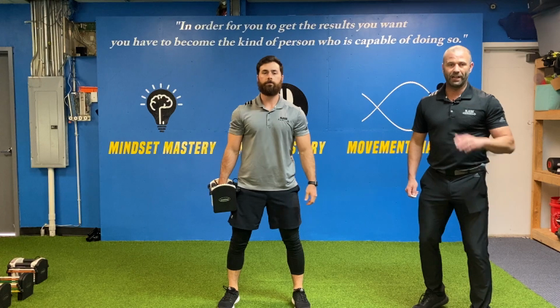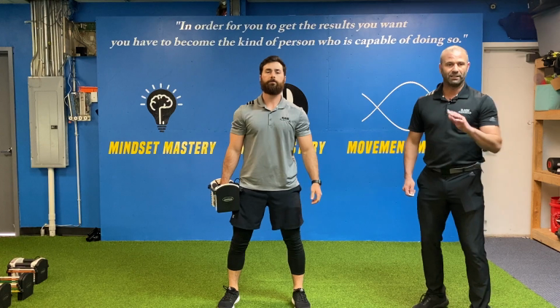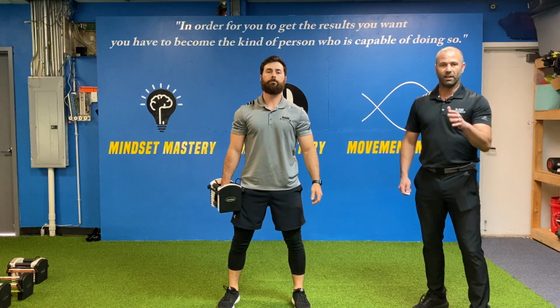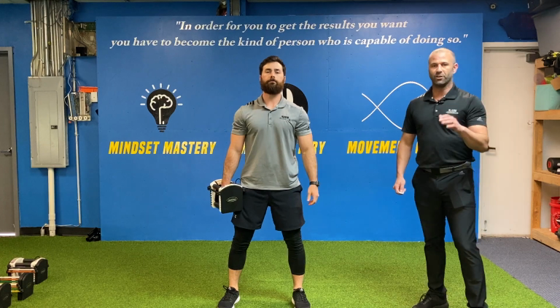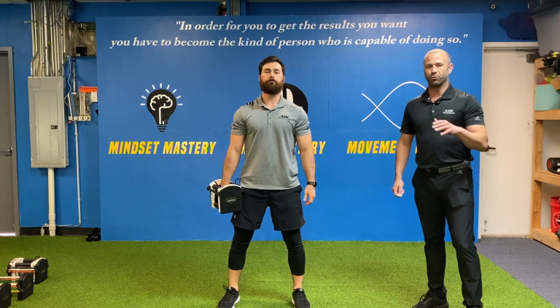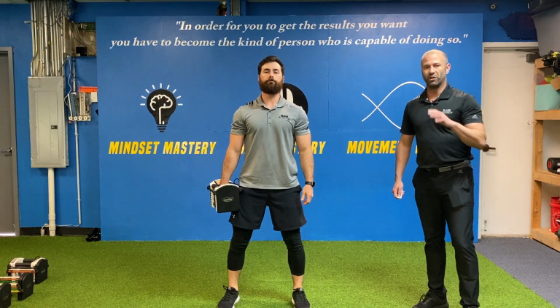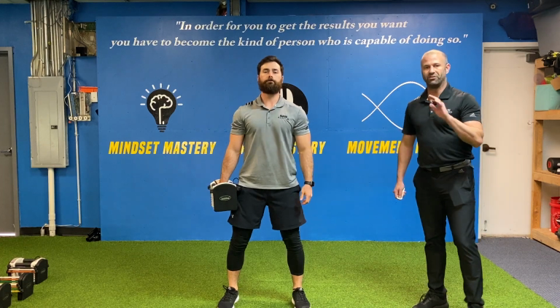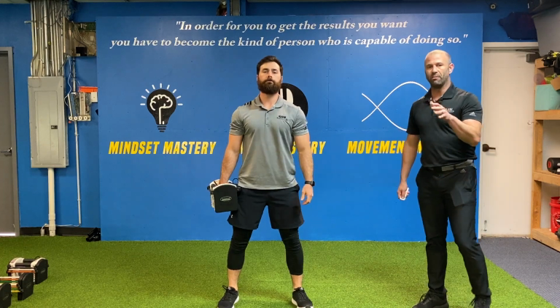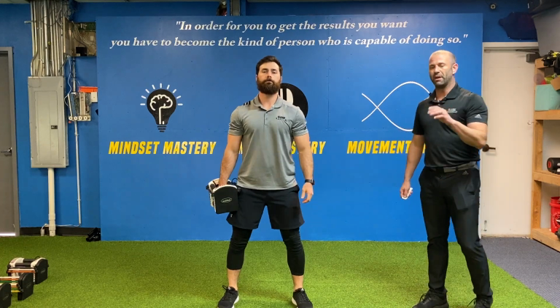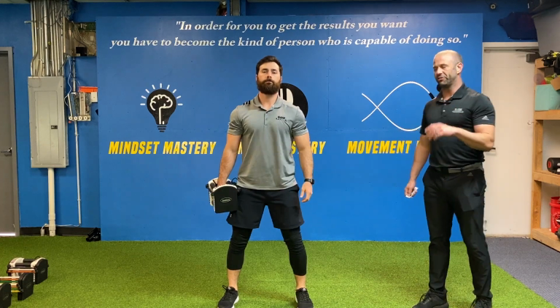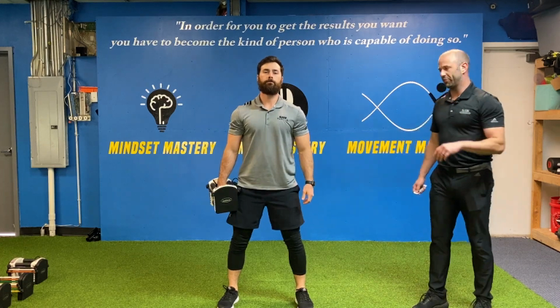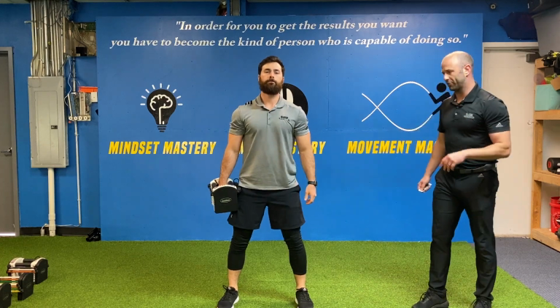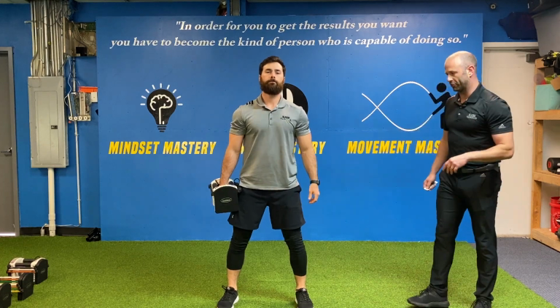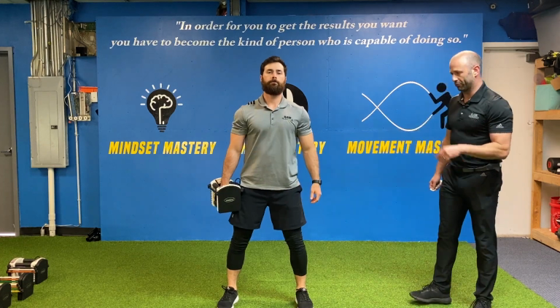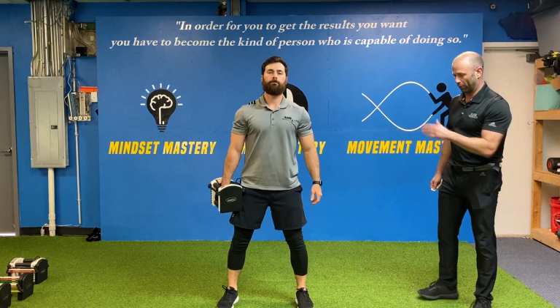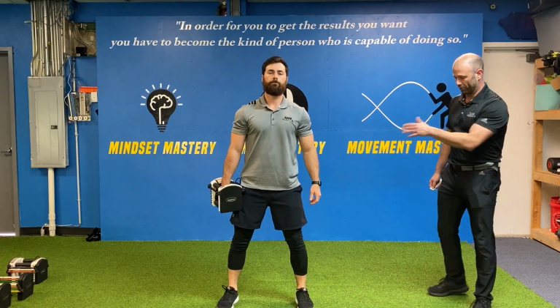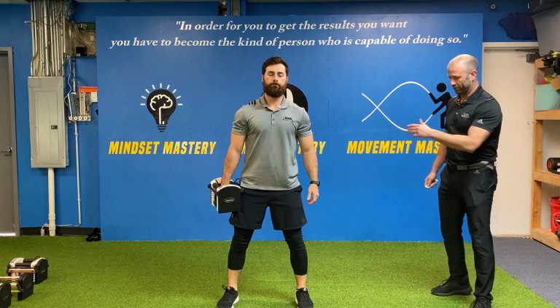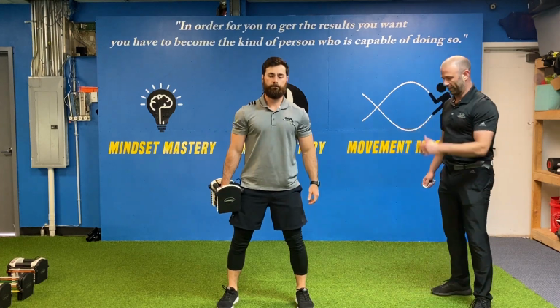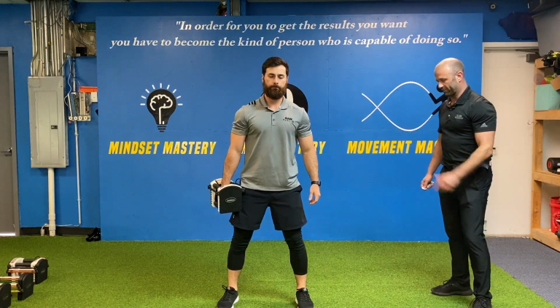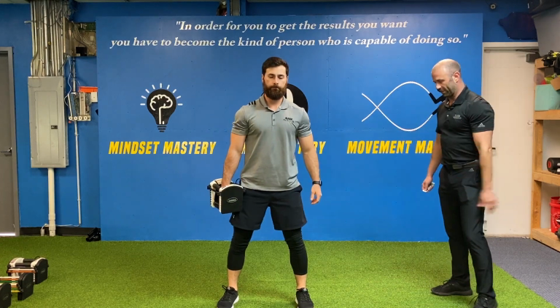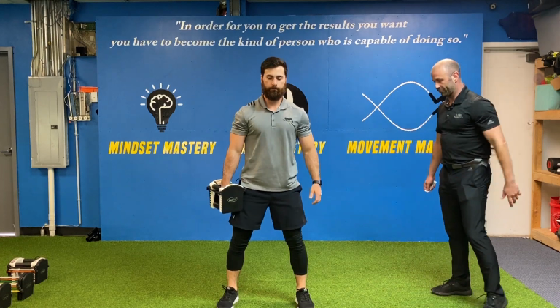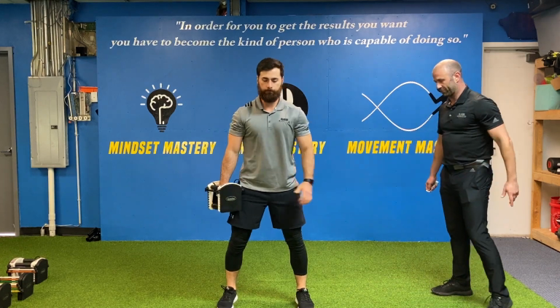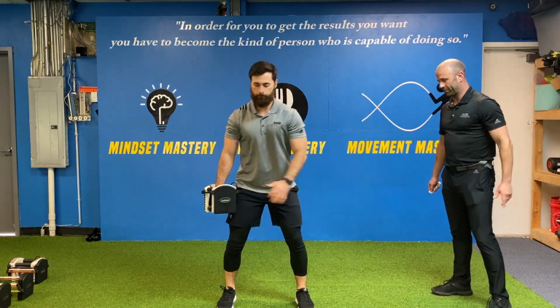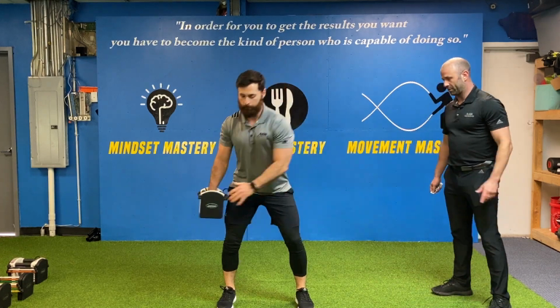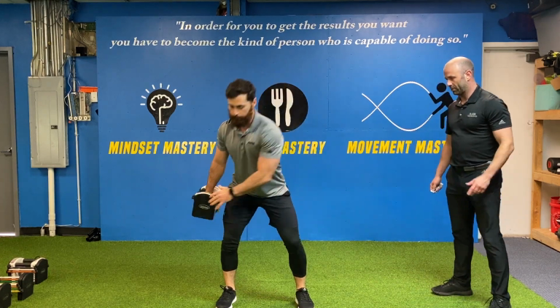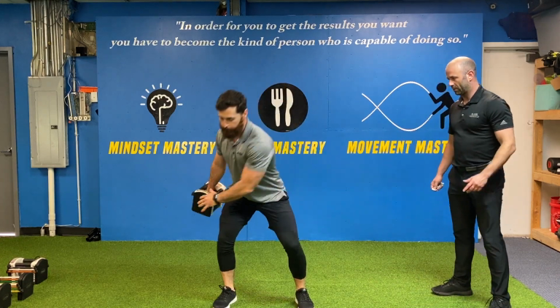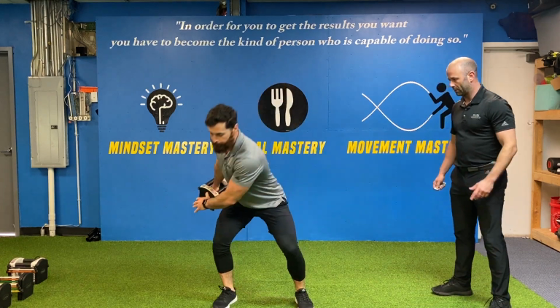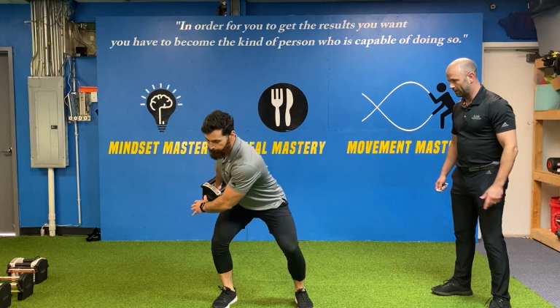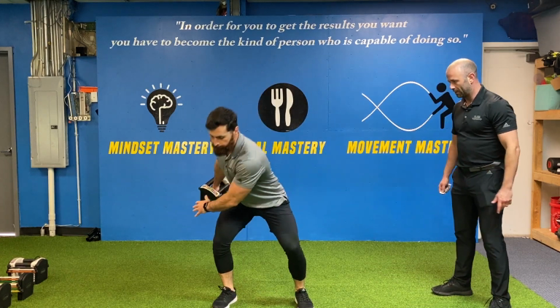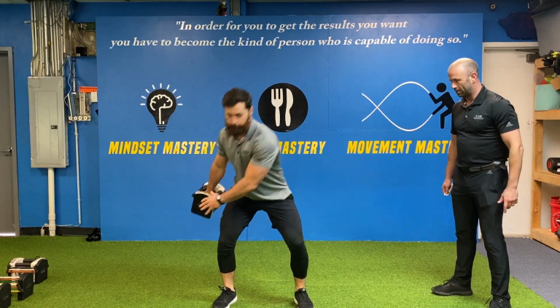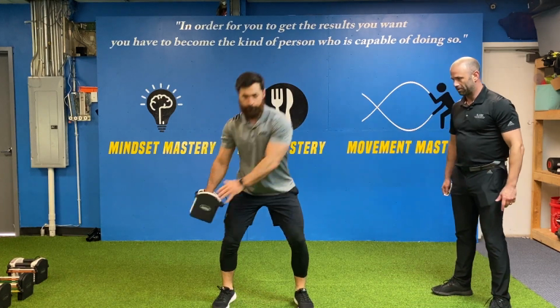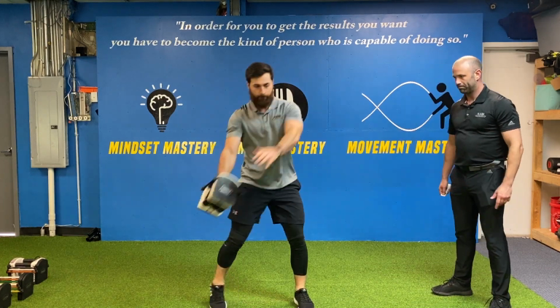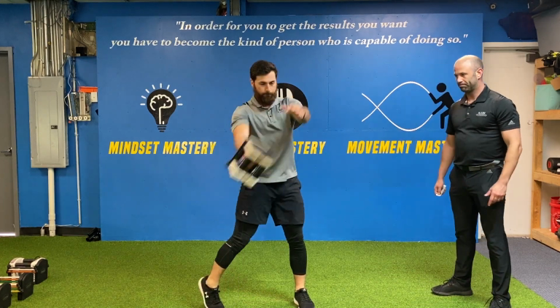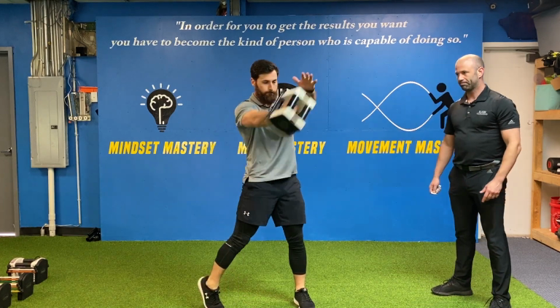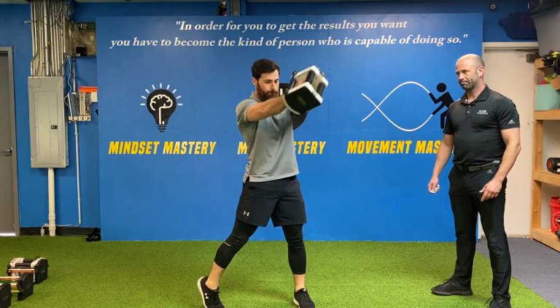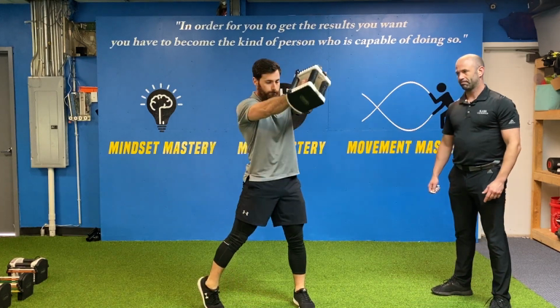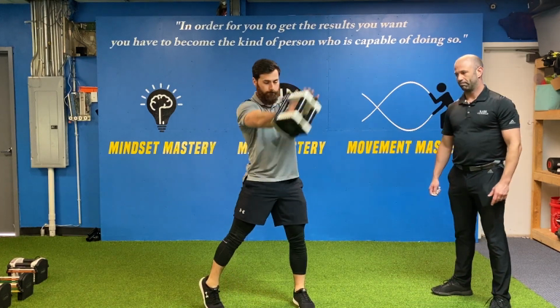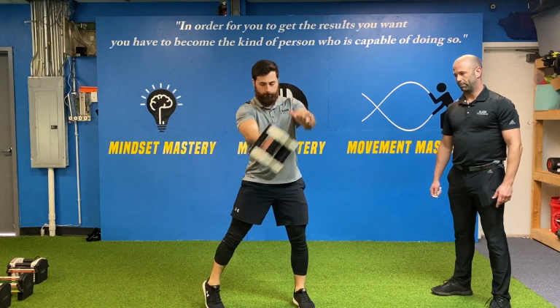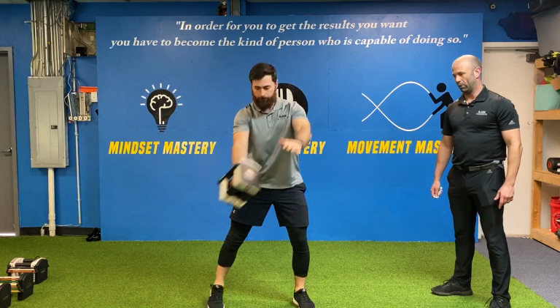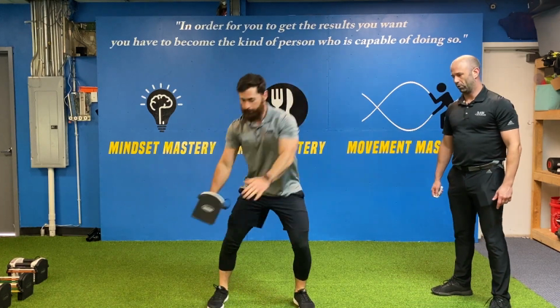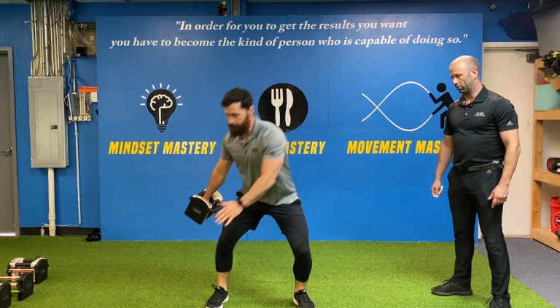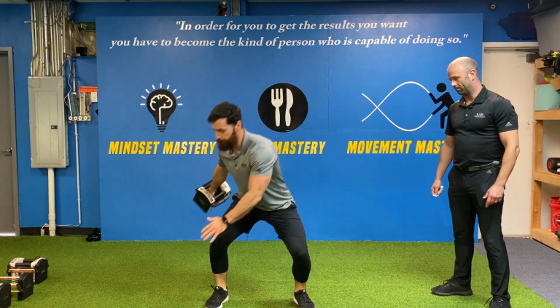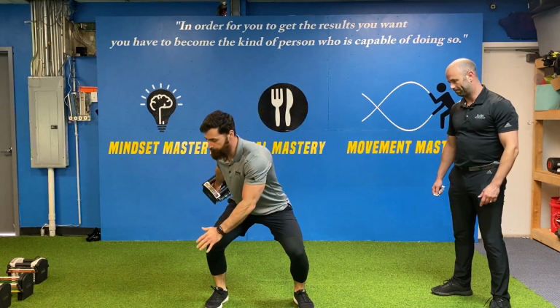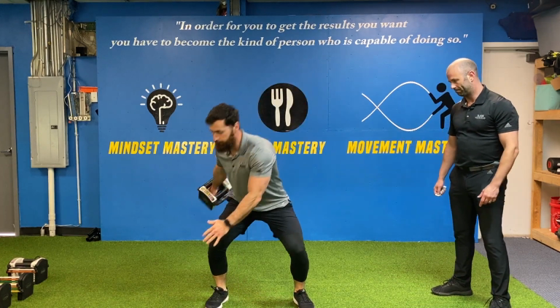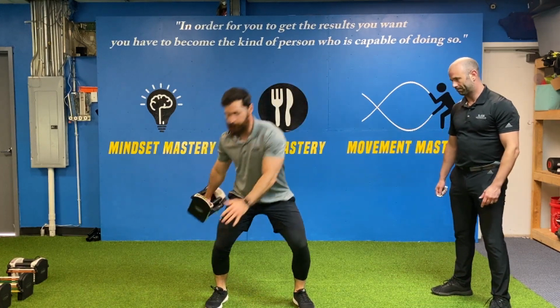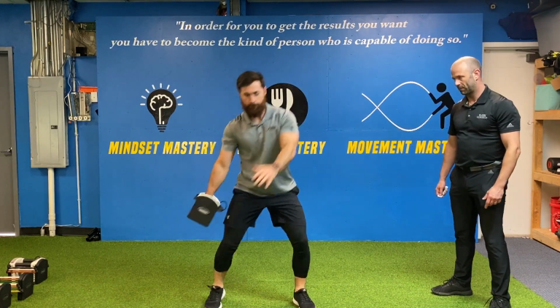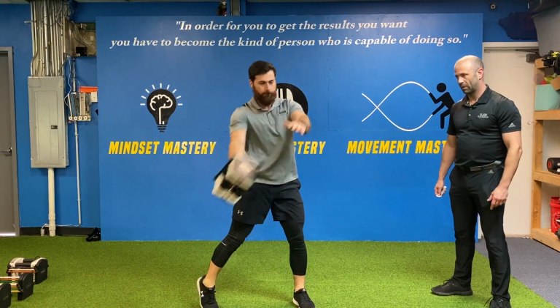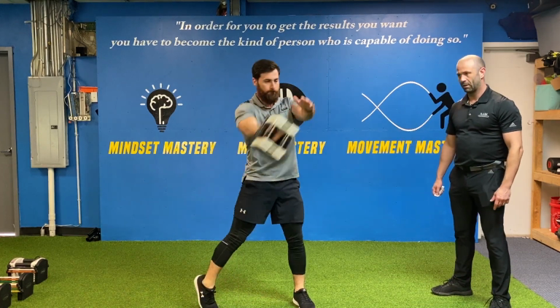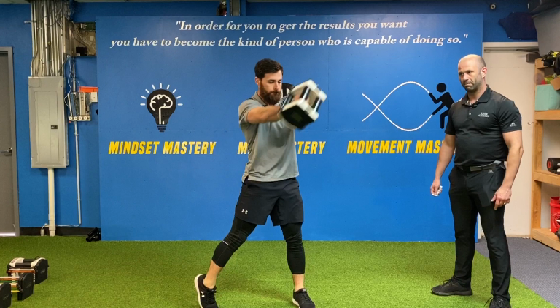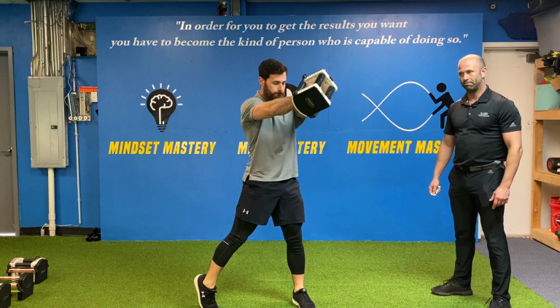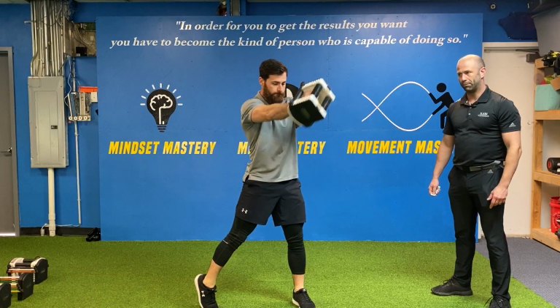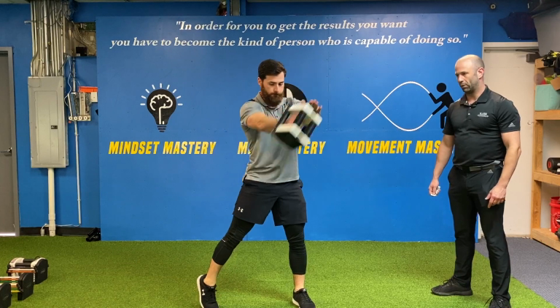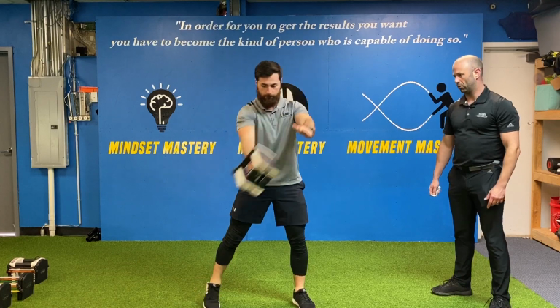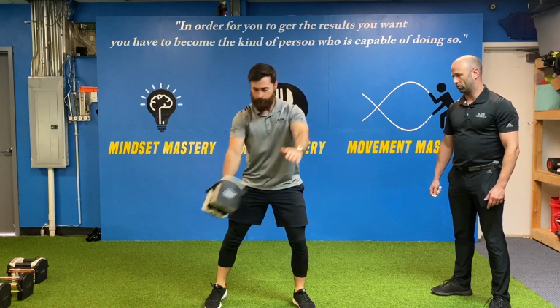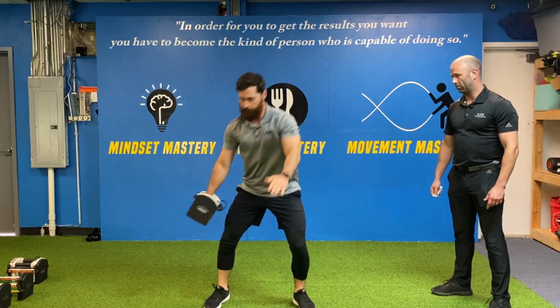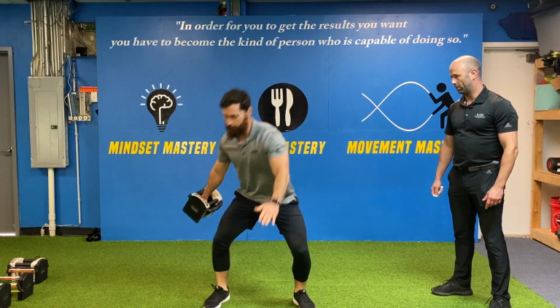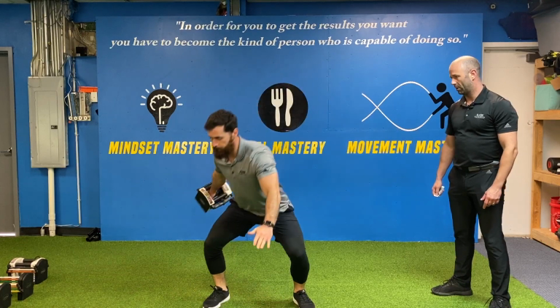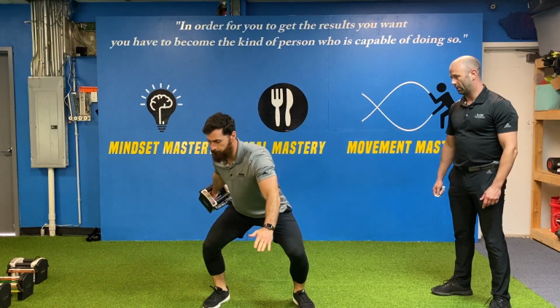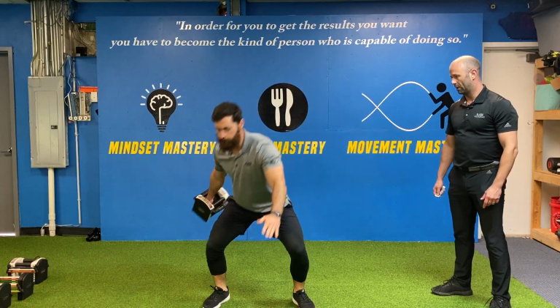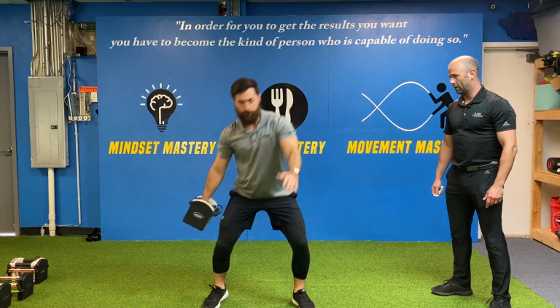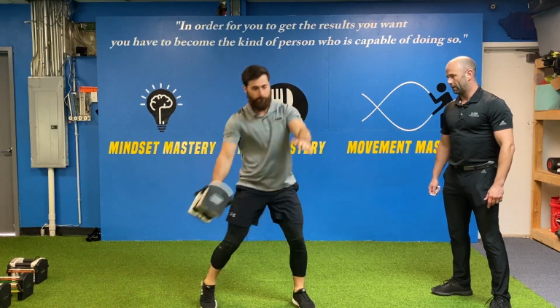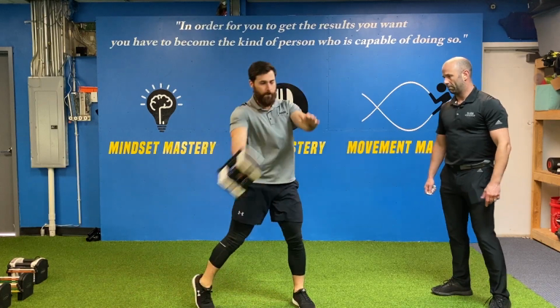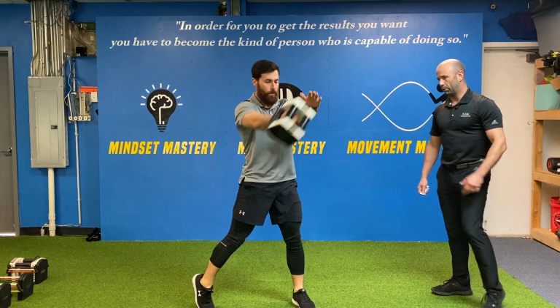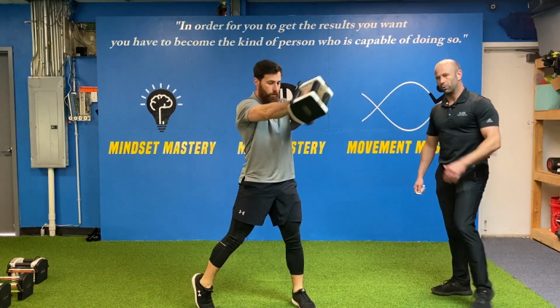All right, love this one. Dumbbell discus throw. Looks like this. Boom. Boom. Boom.